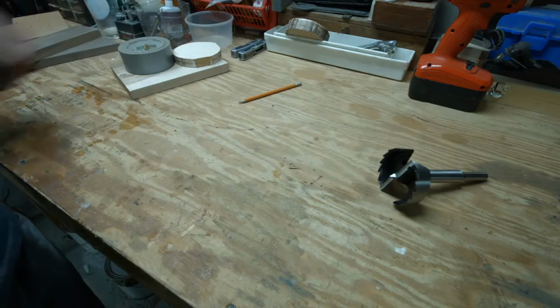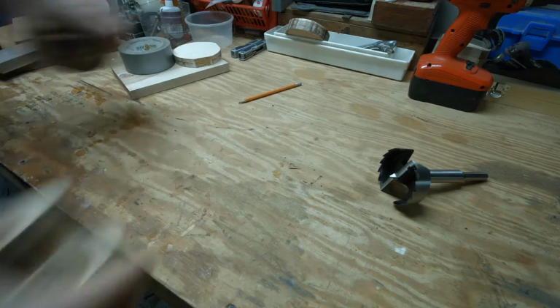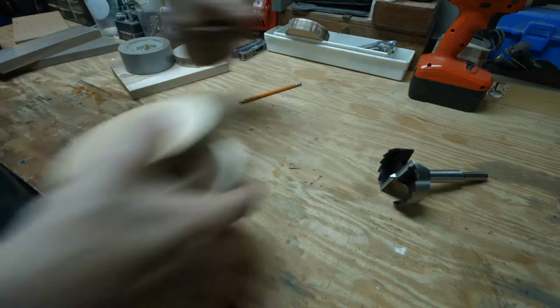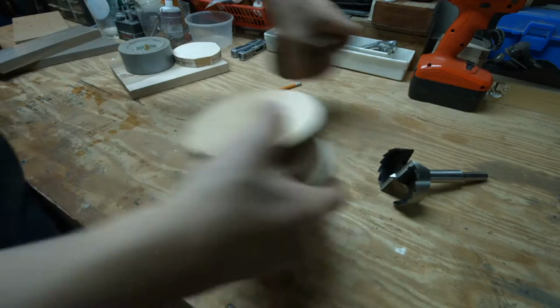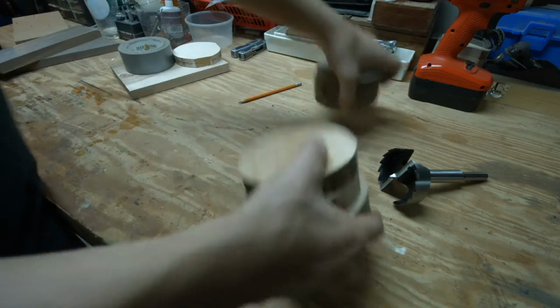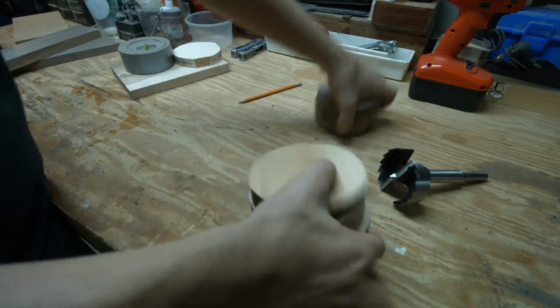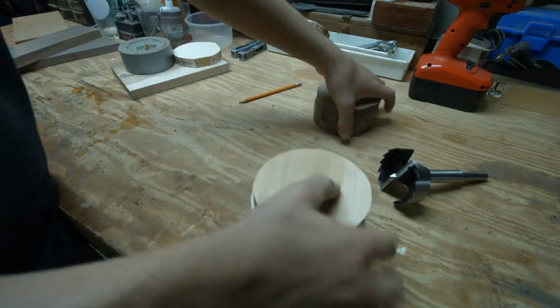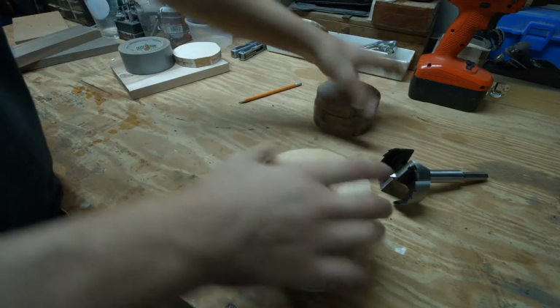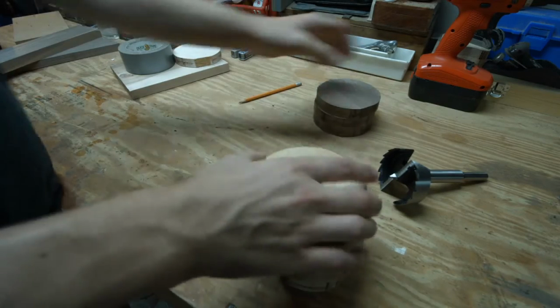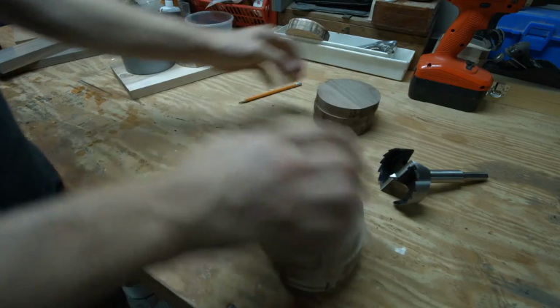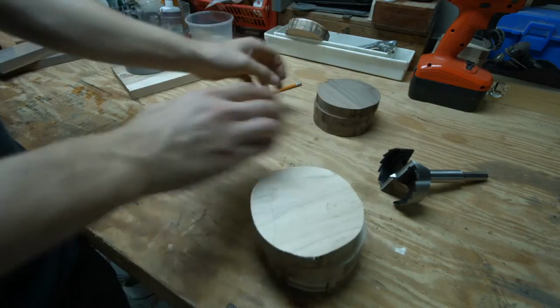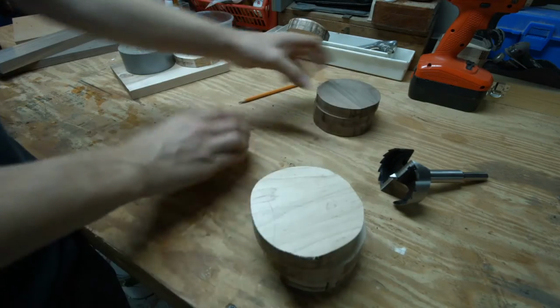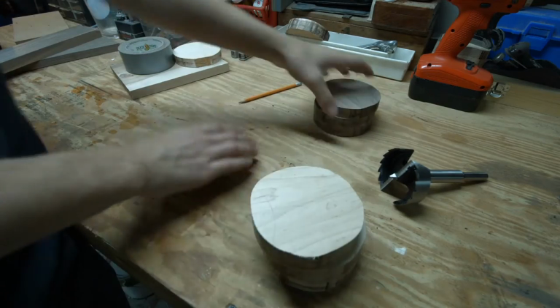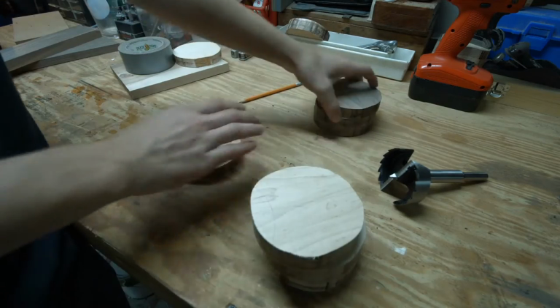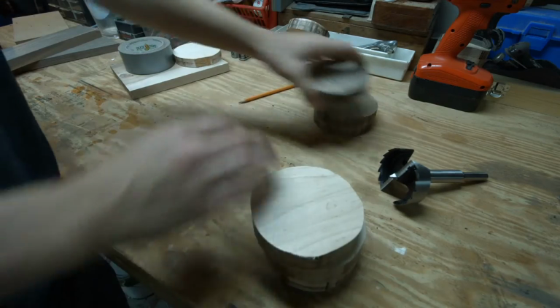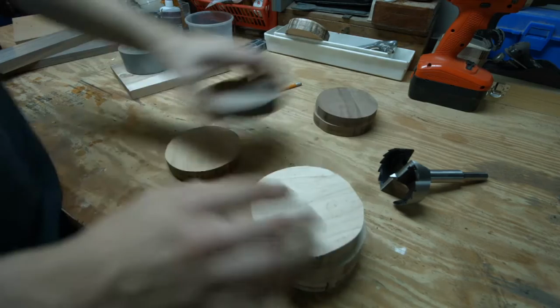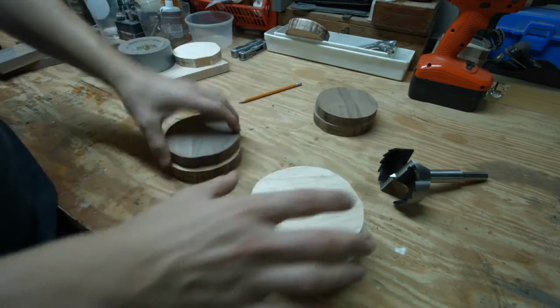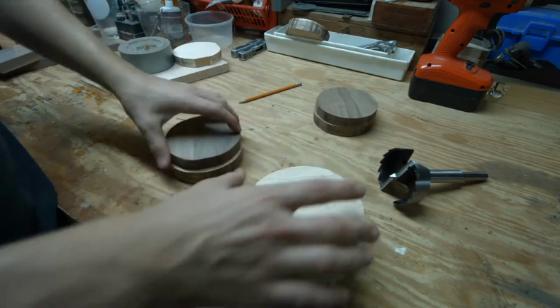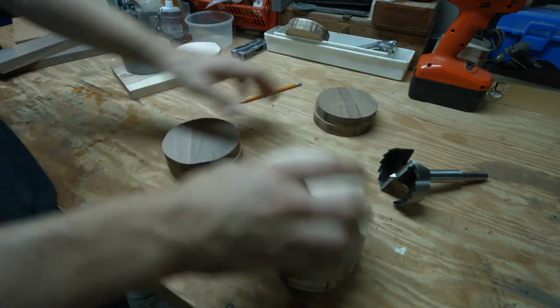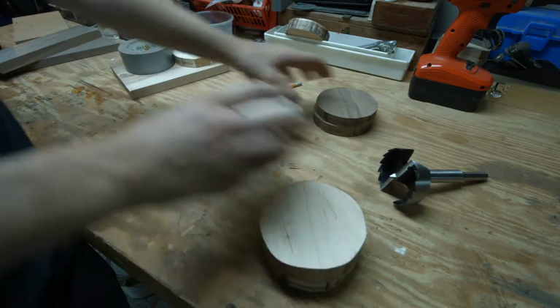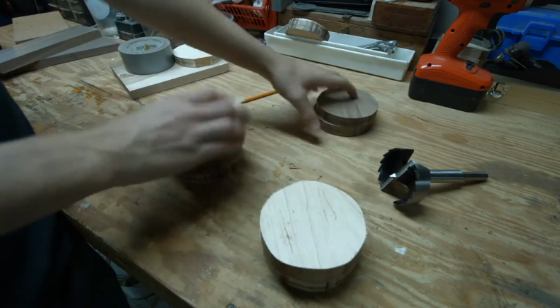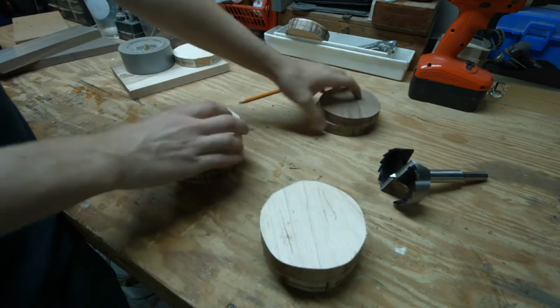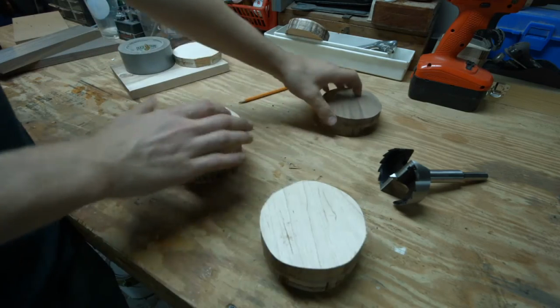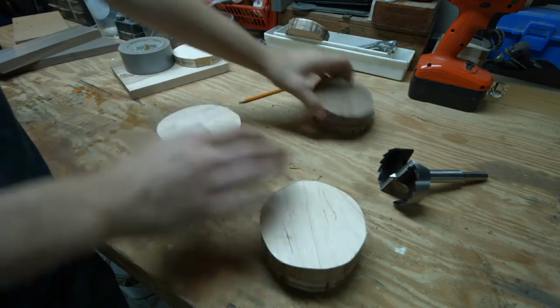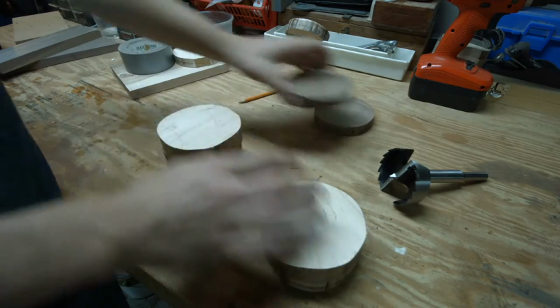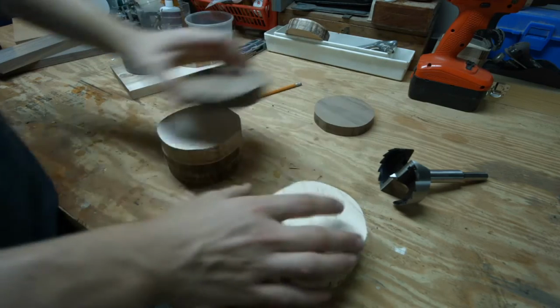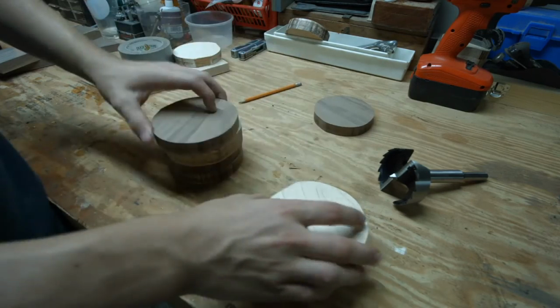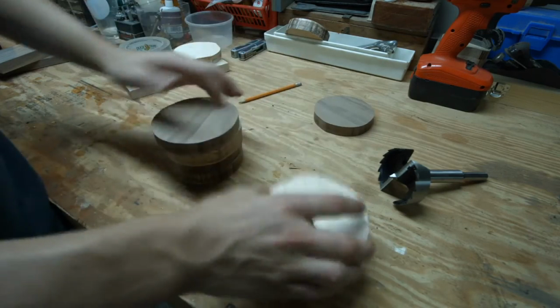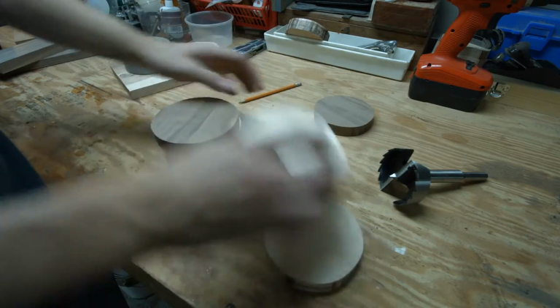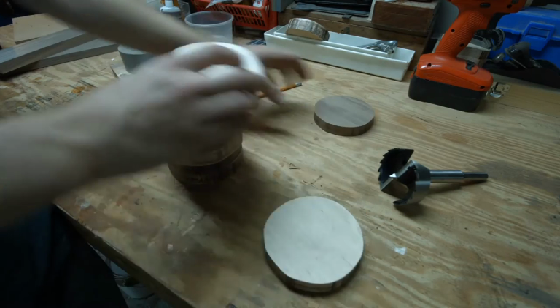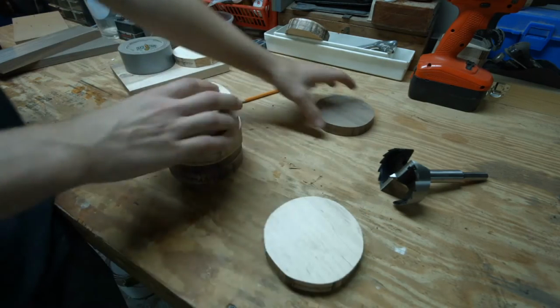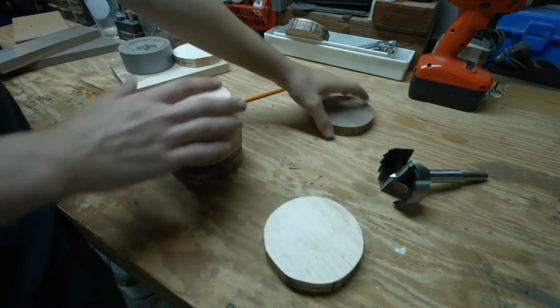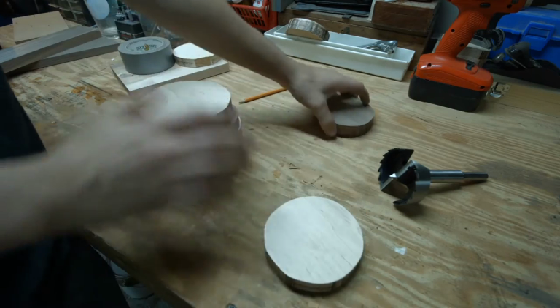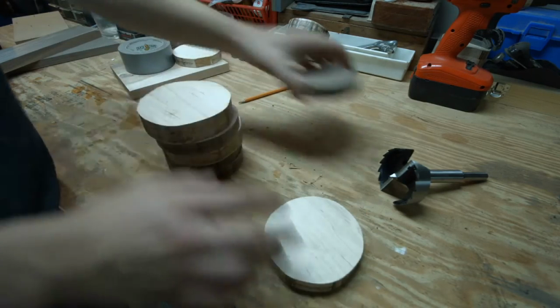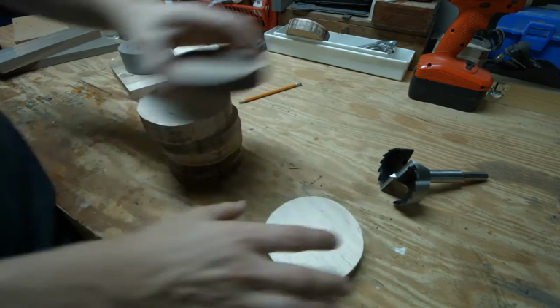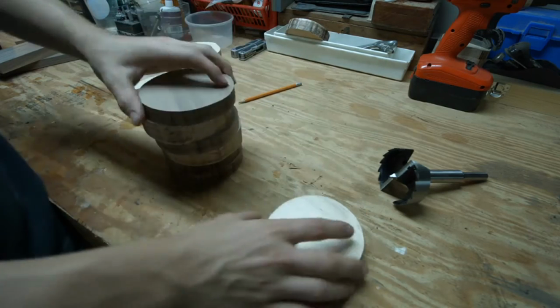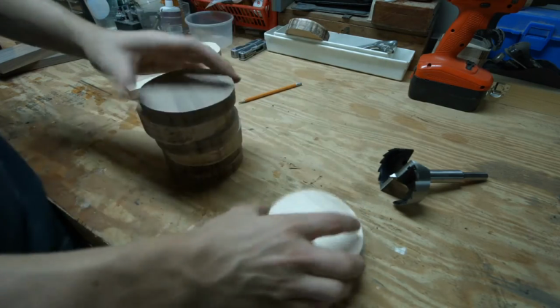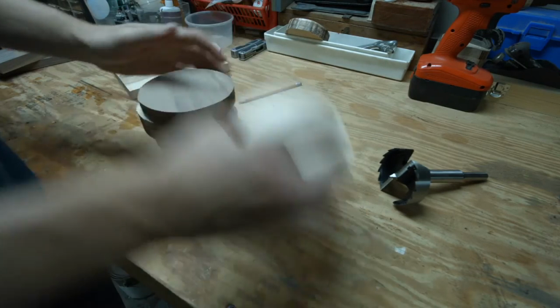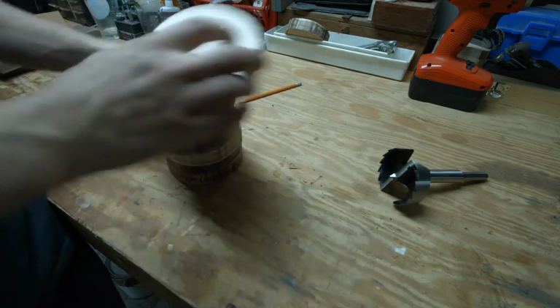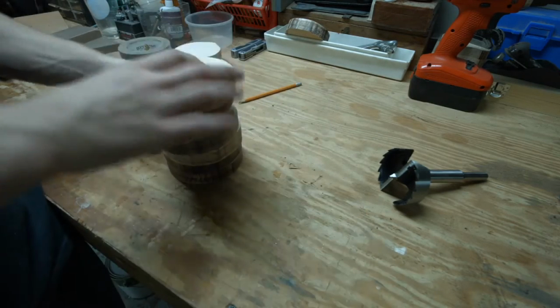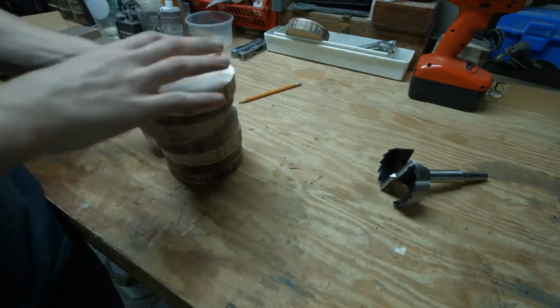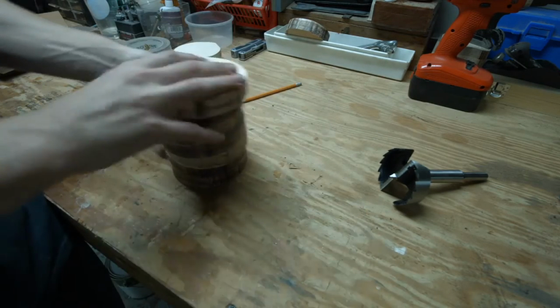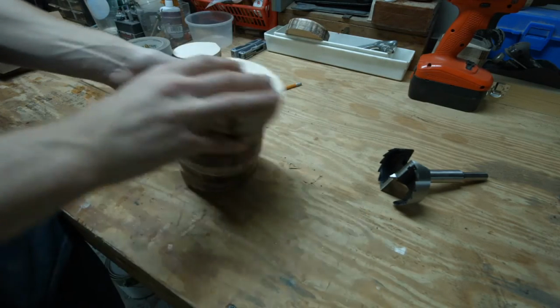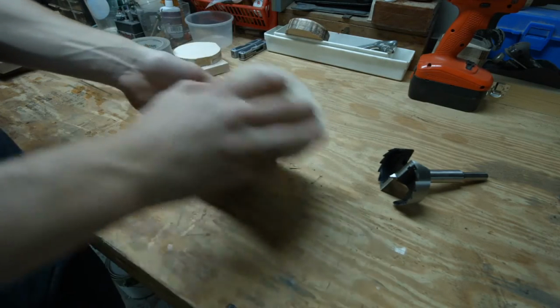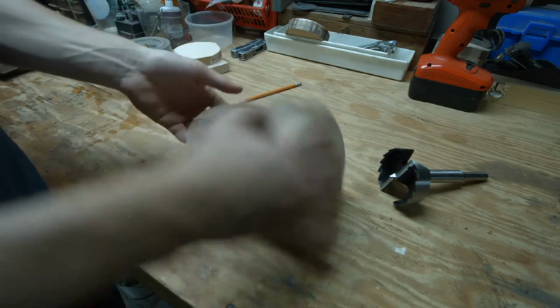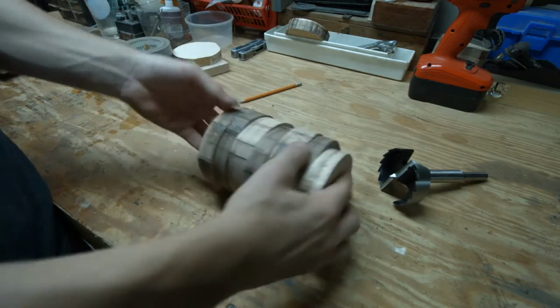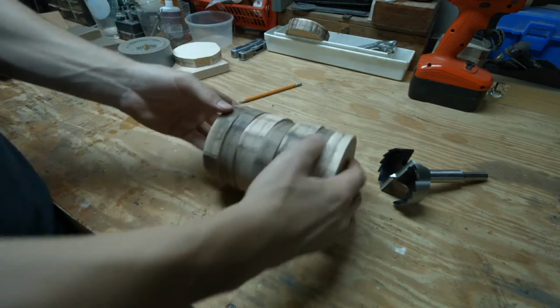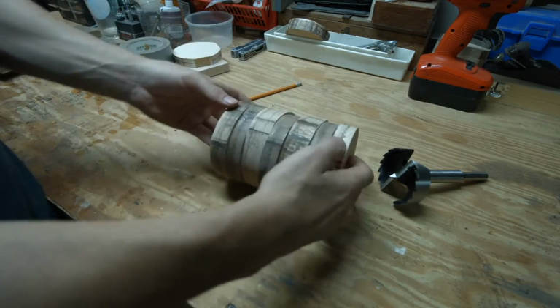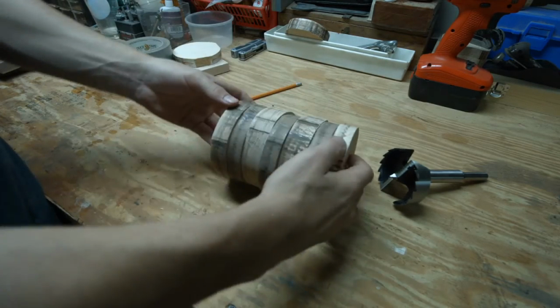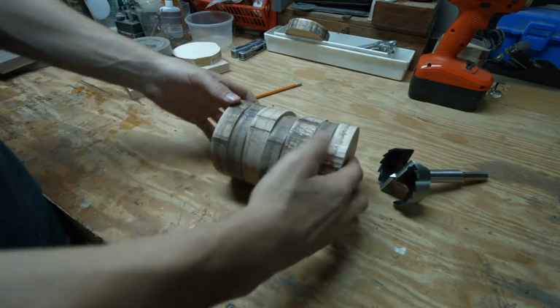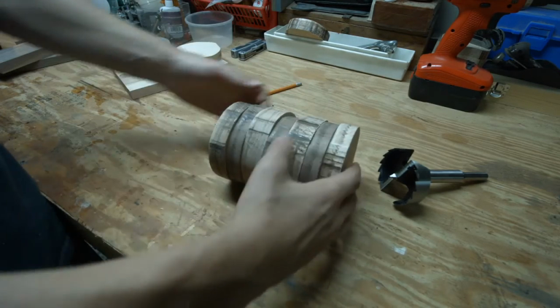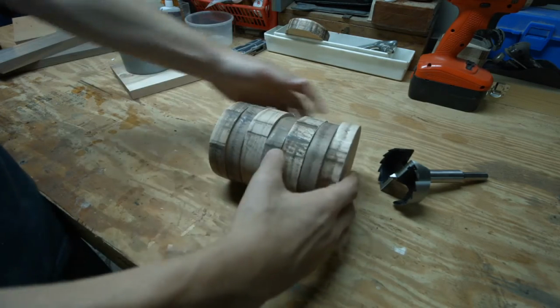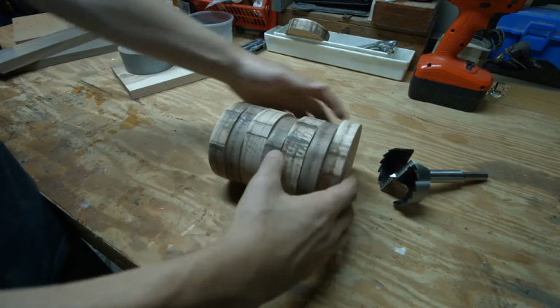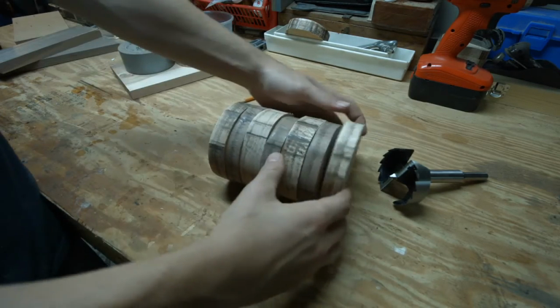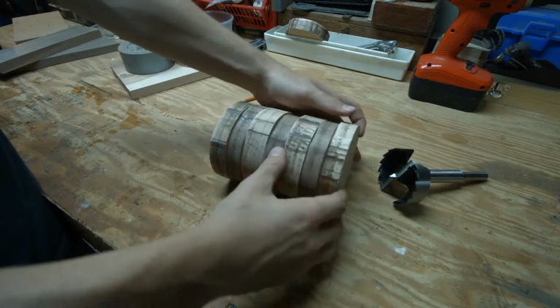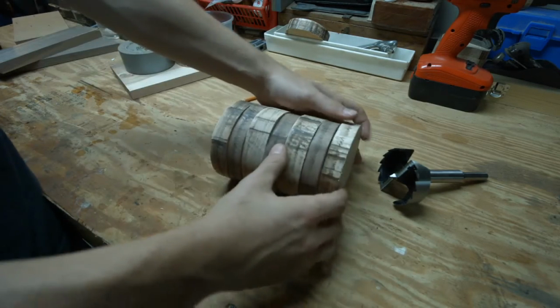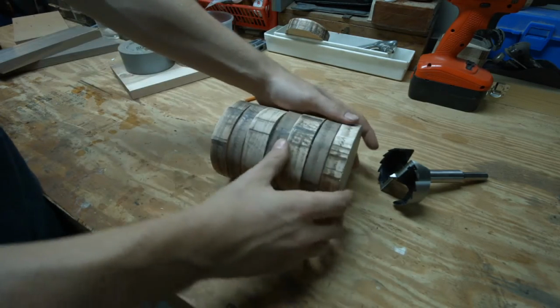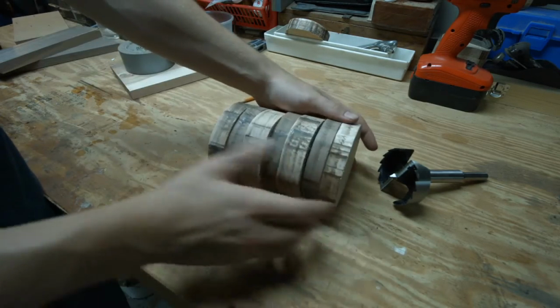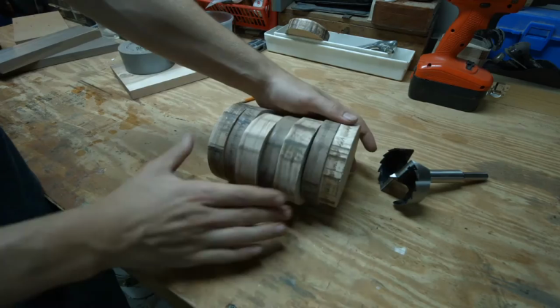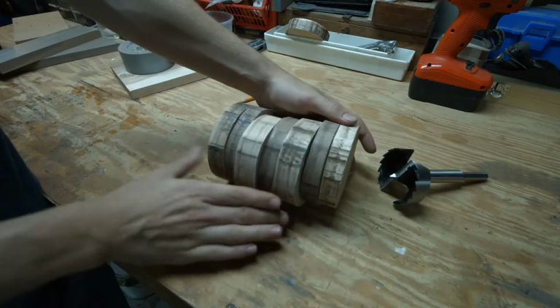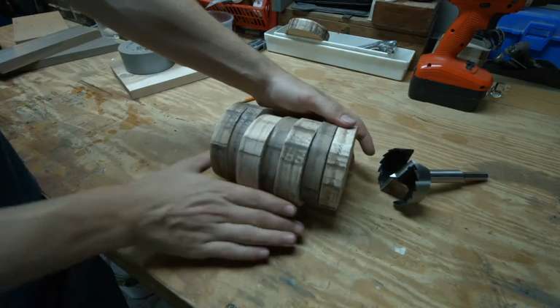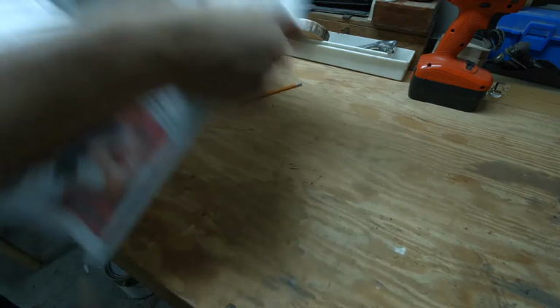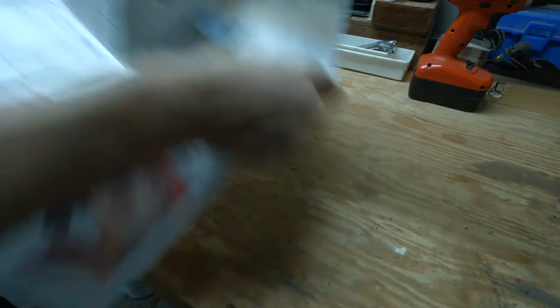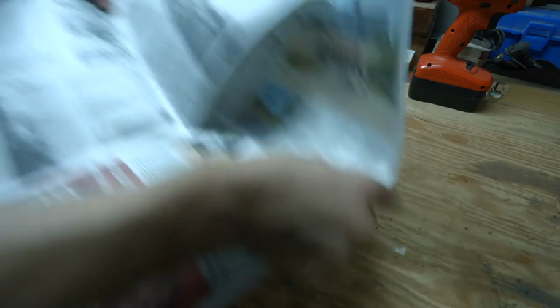Then, I placed them all in the order I wanted to use for the barrel shape. I used the walnut to act almost like metal rings on a real barrel.